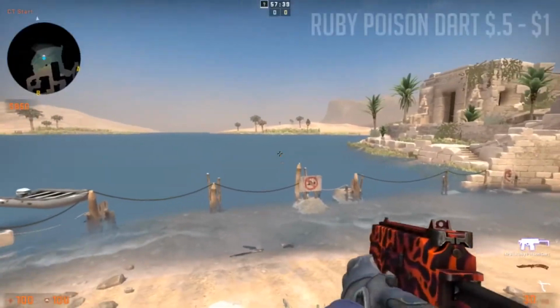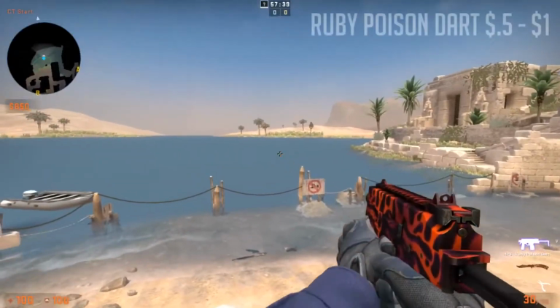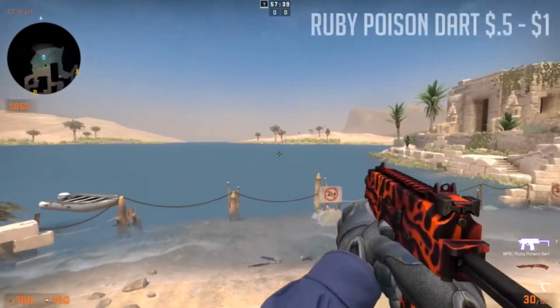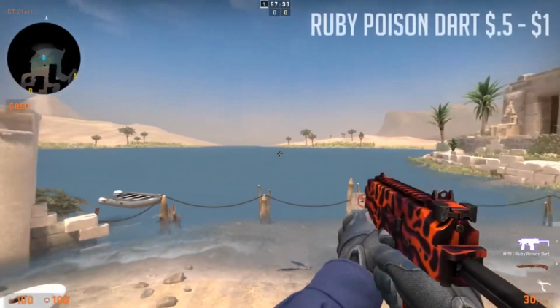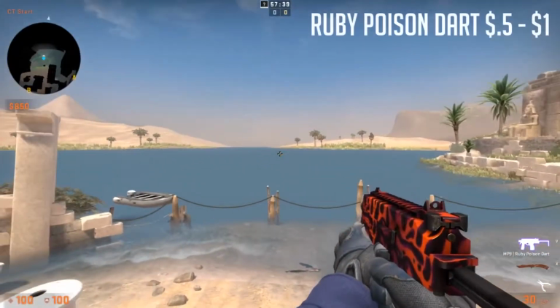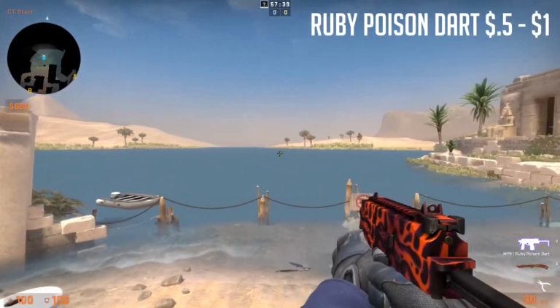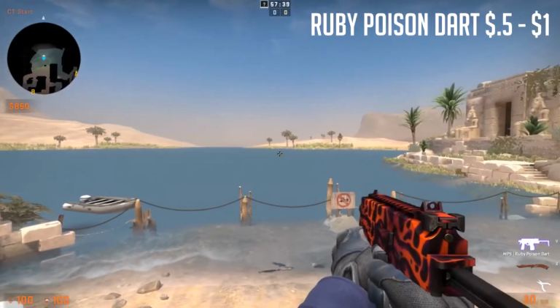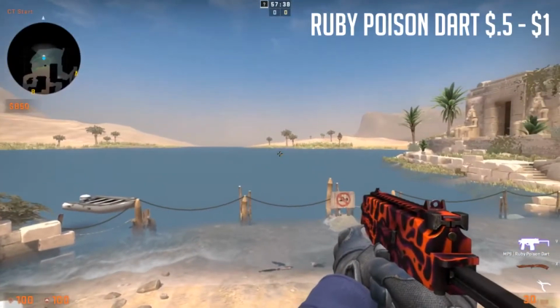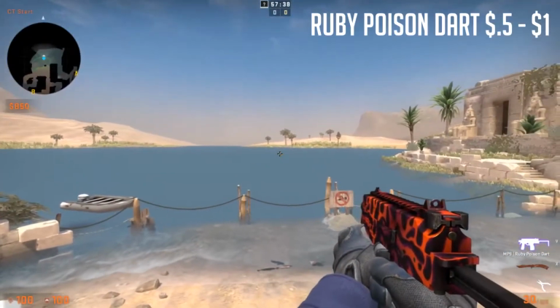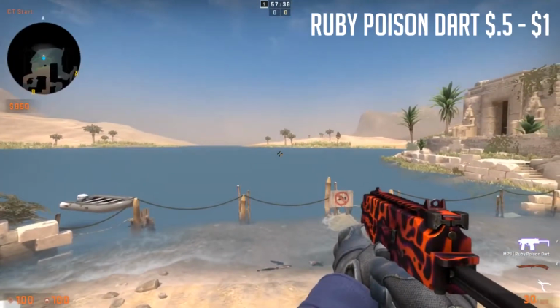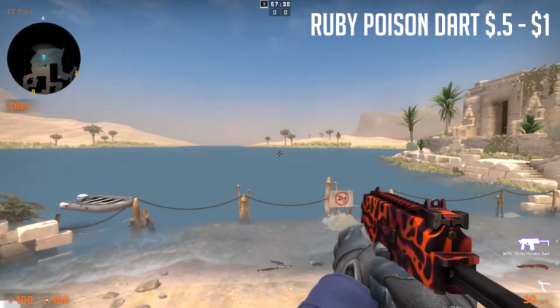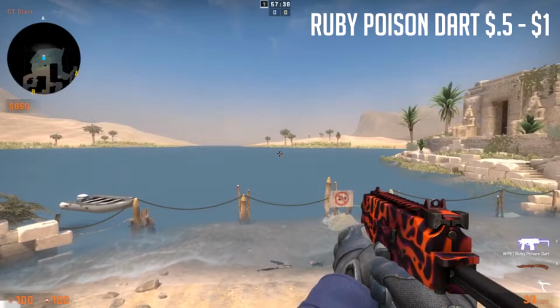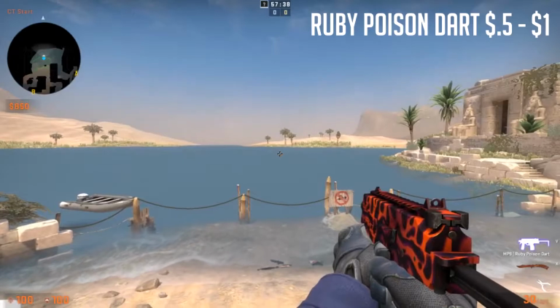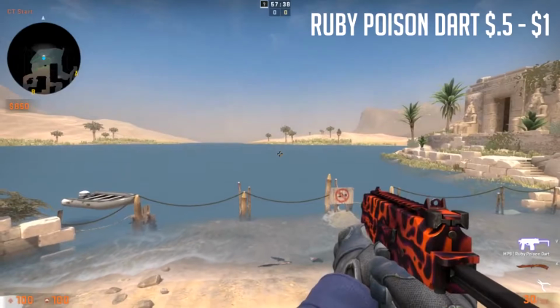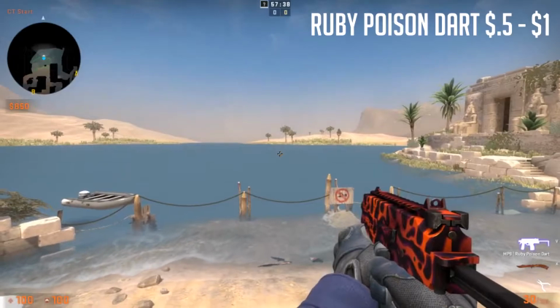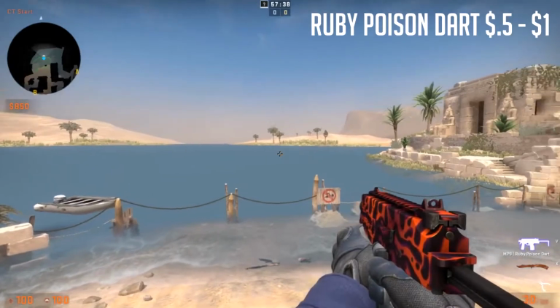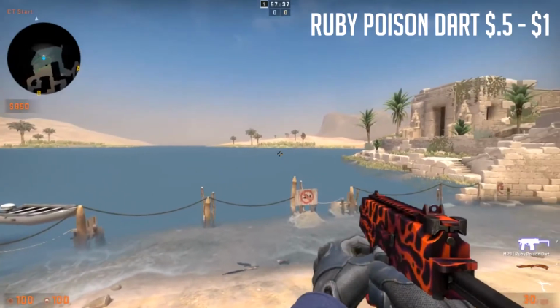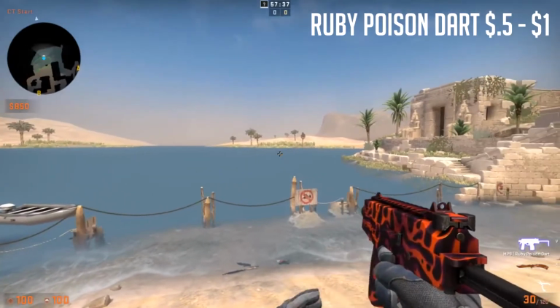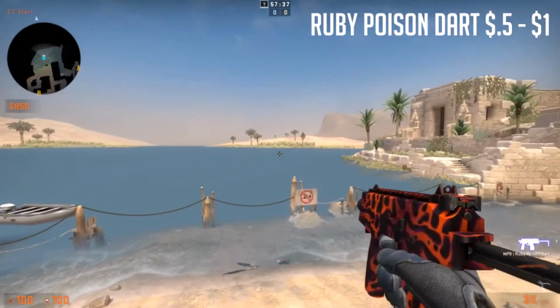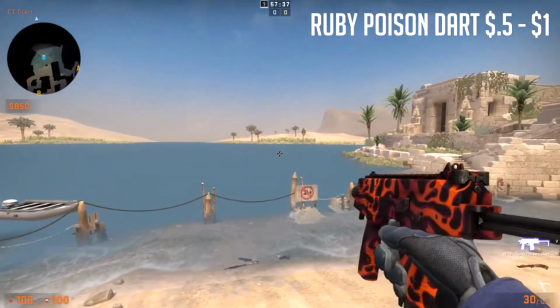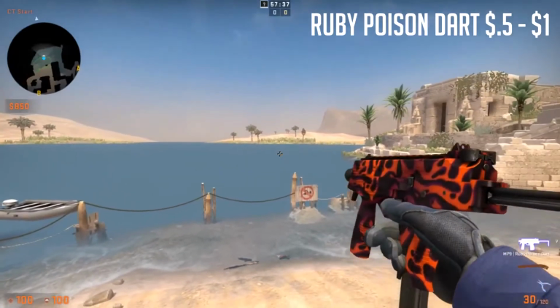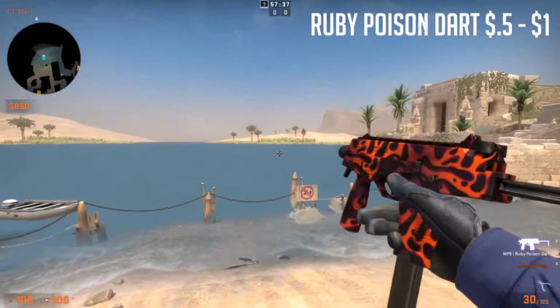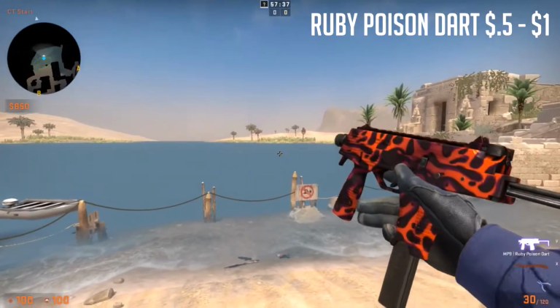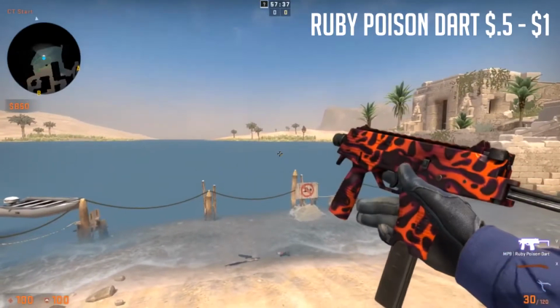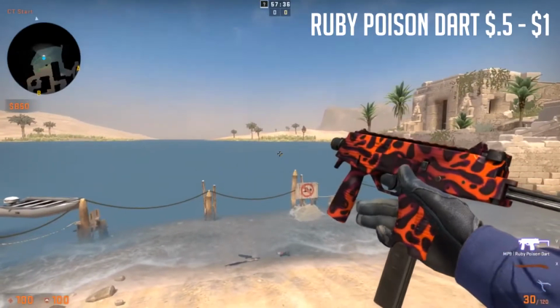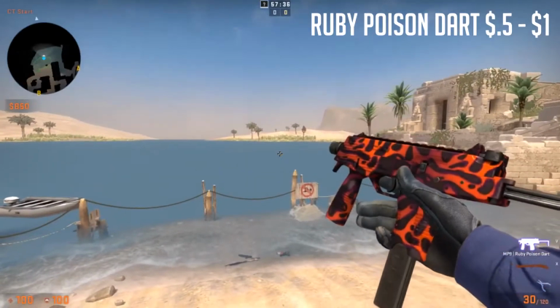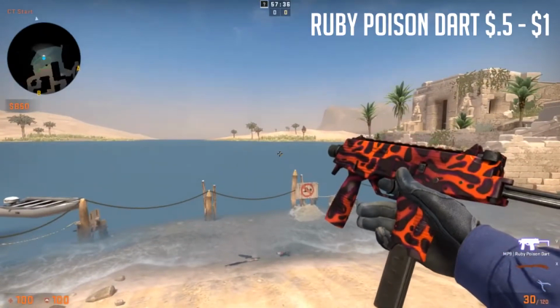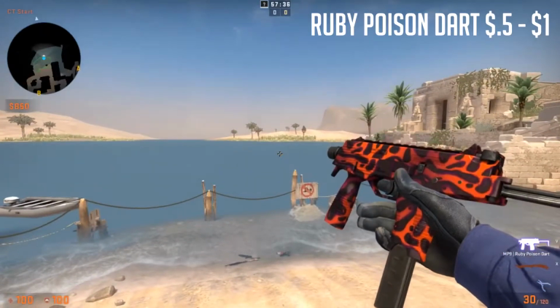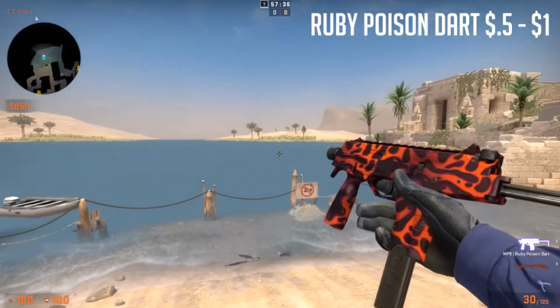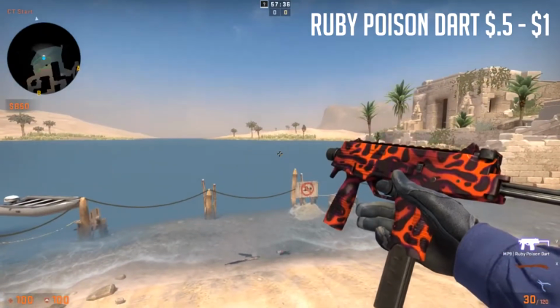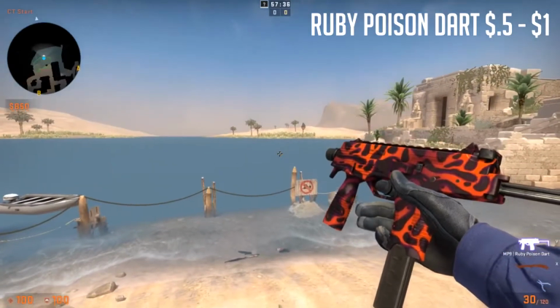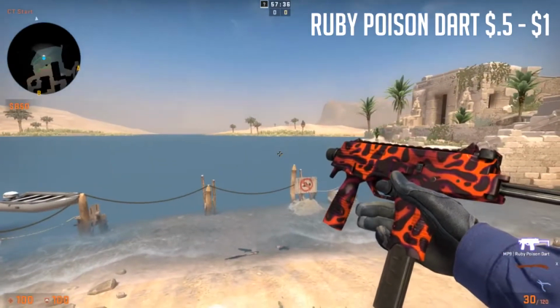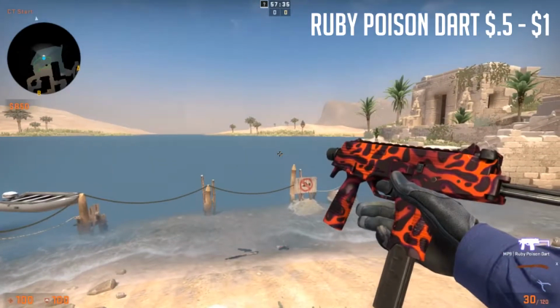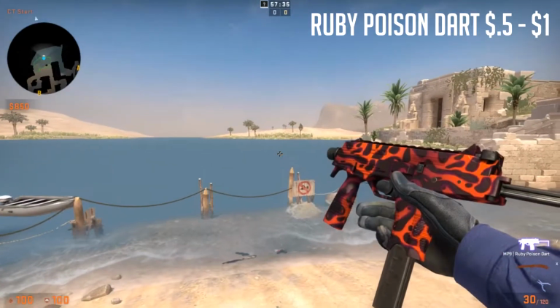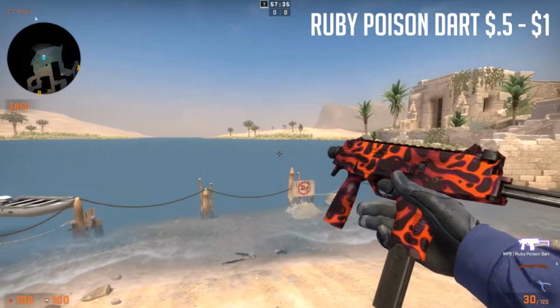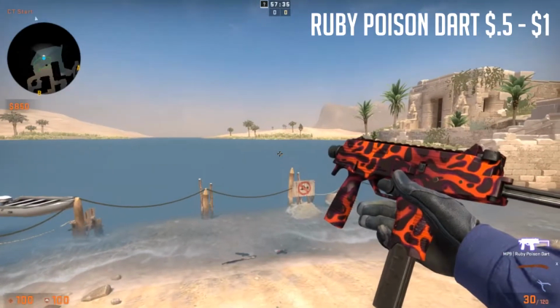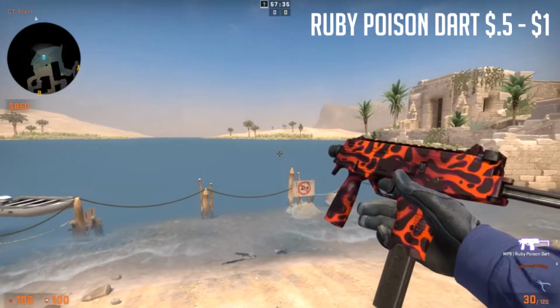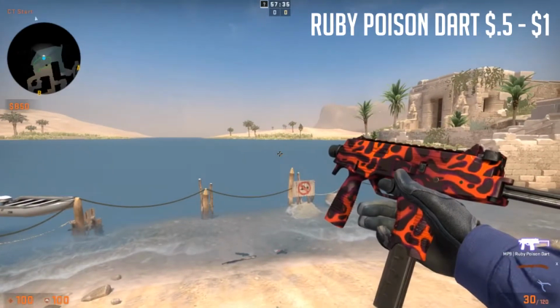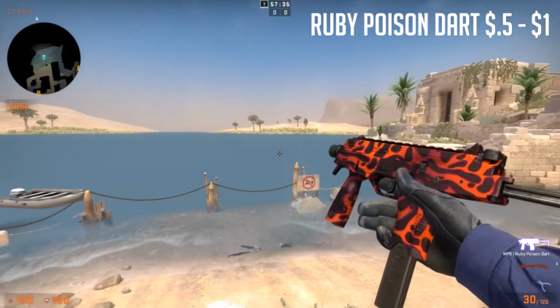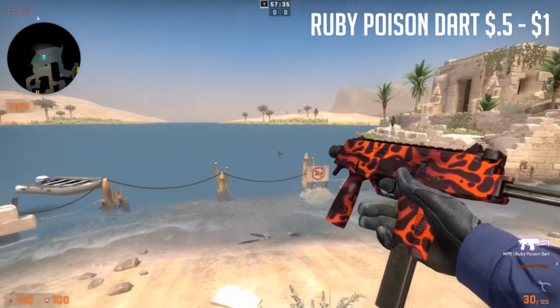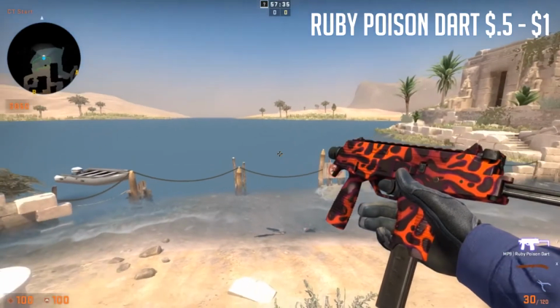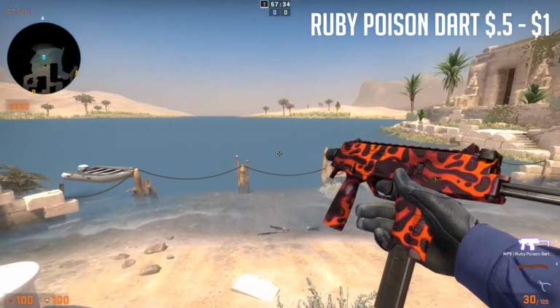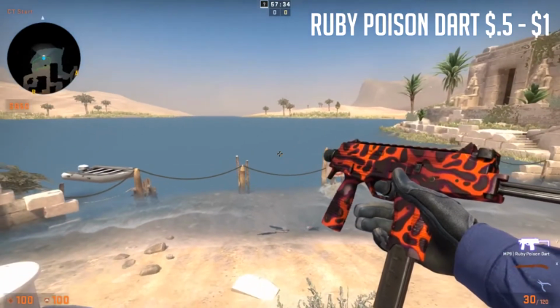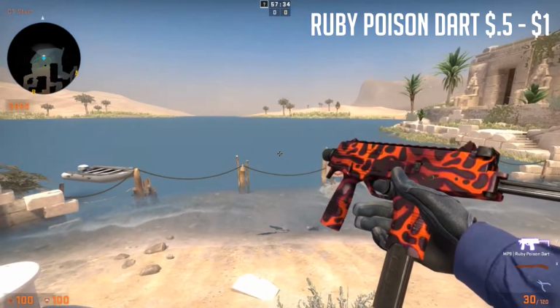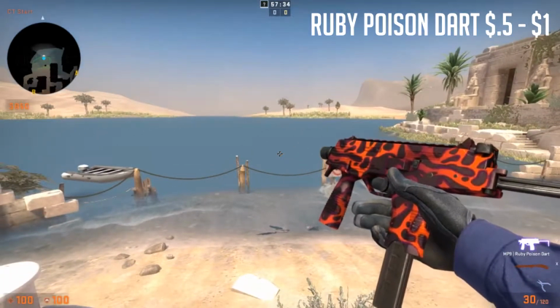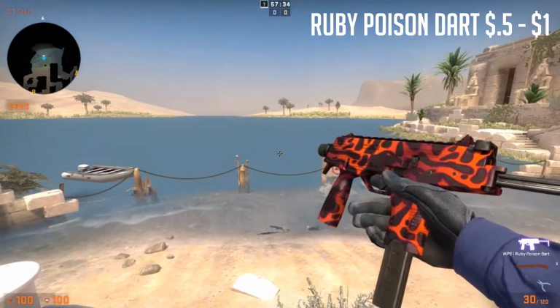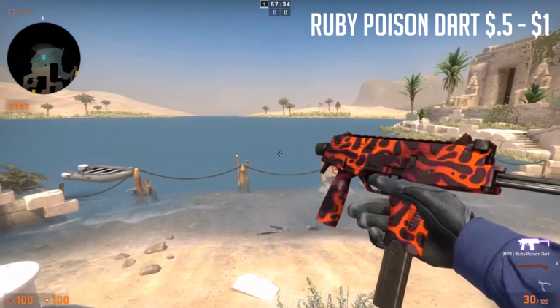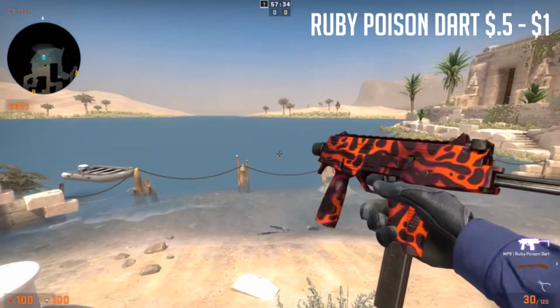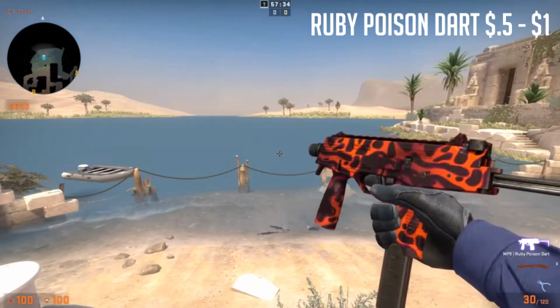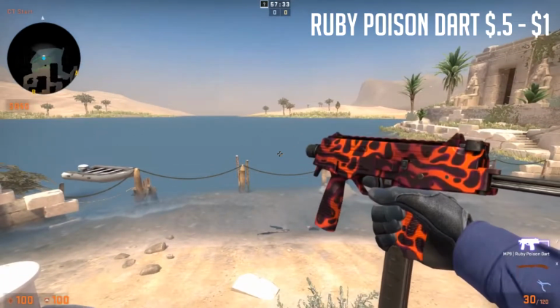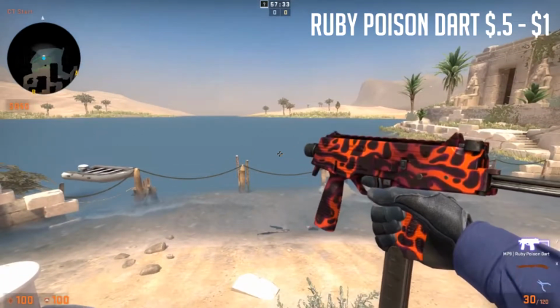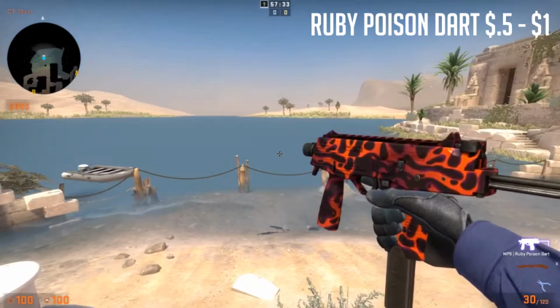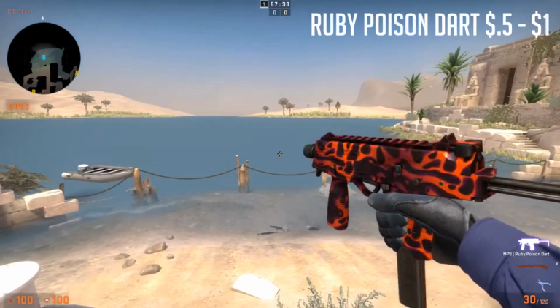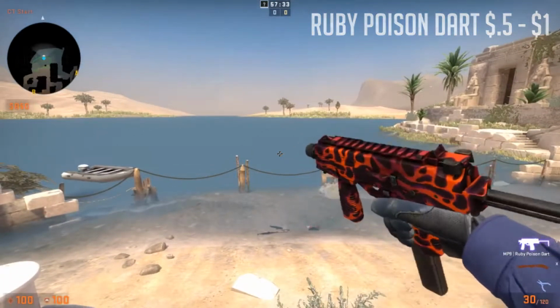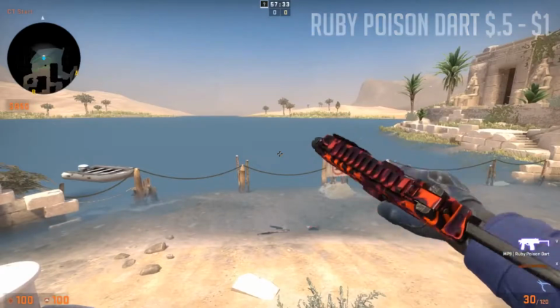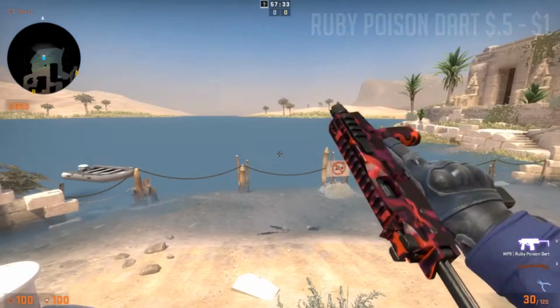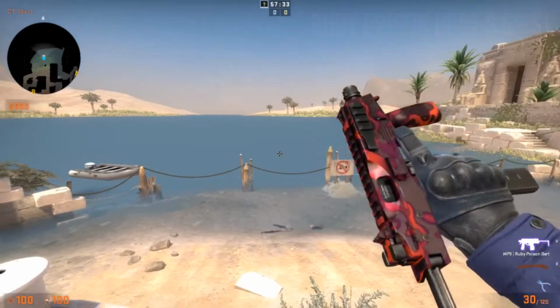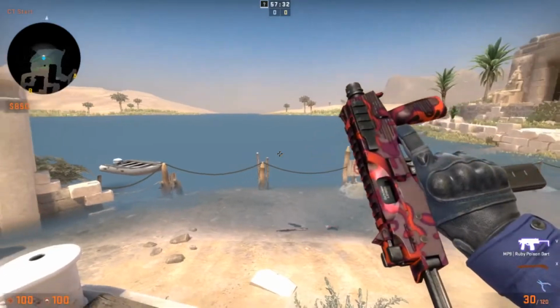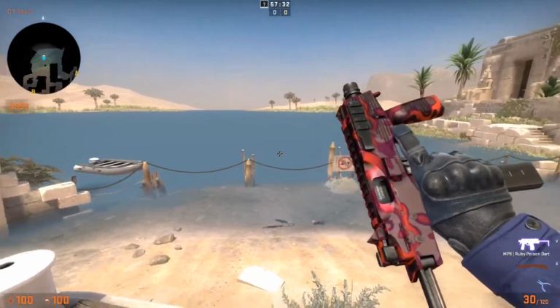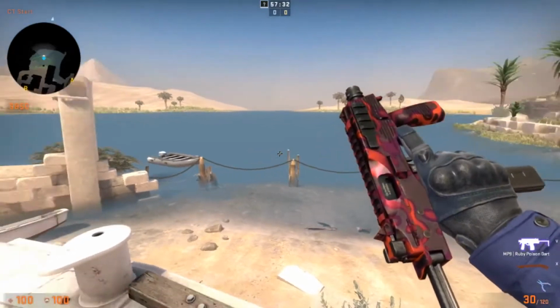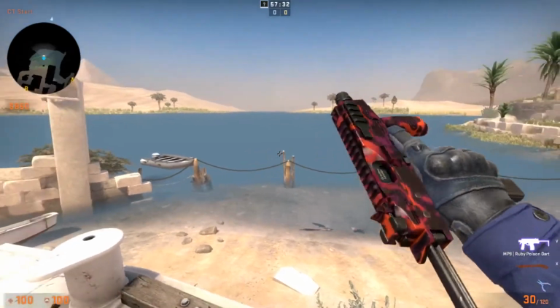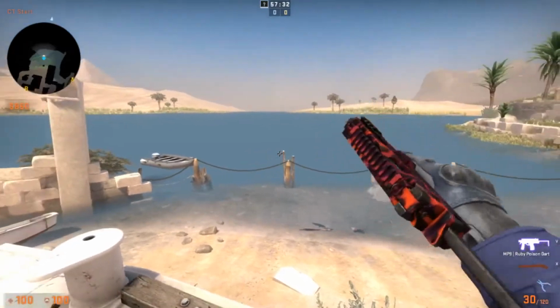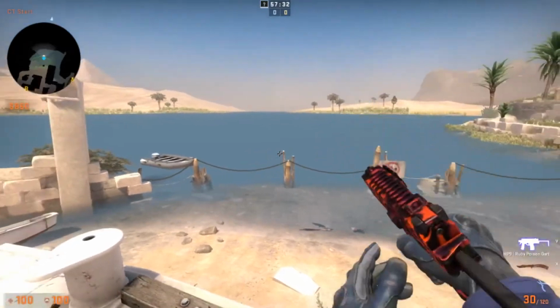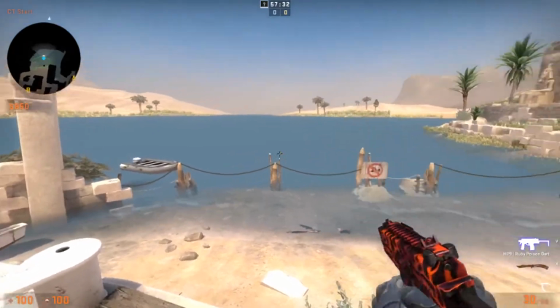MP9 Ruby Poison Dart — it's kind of like a Lava Land pattern, I guess.